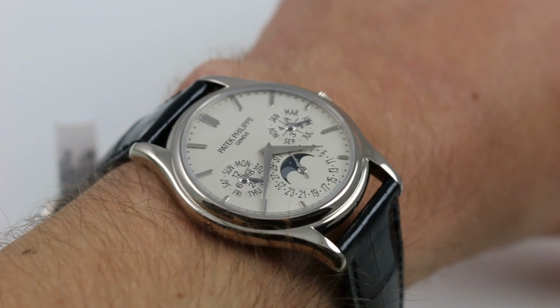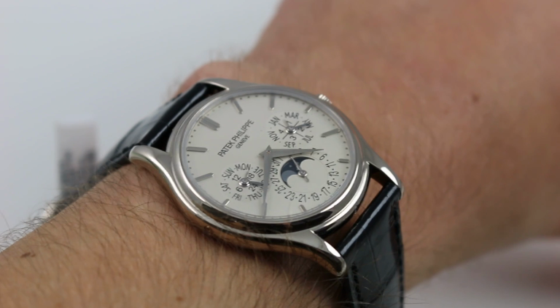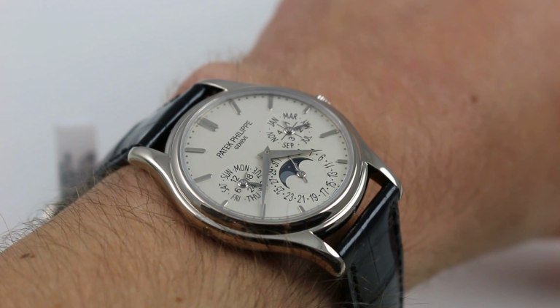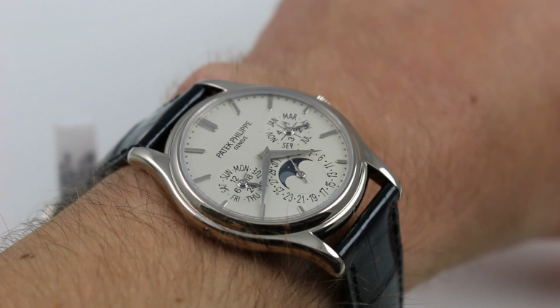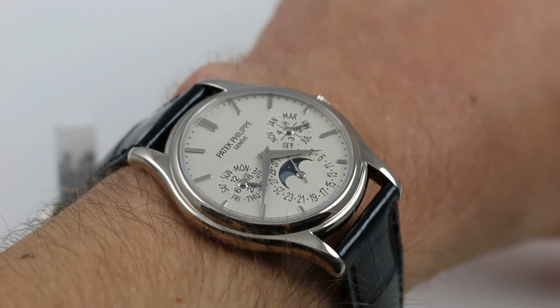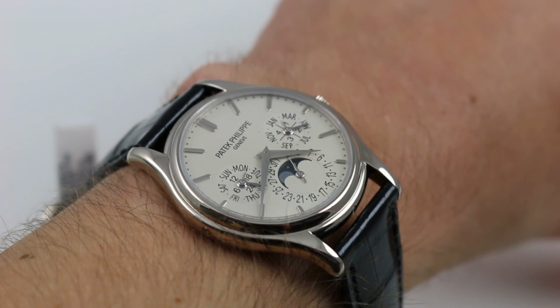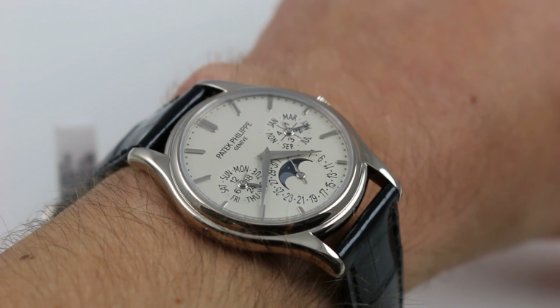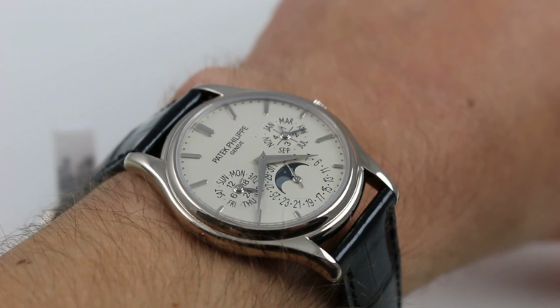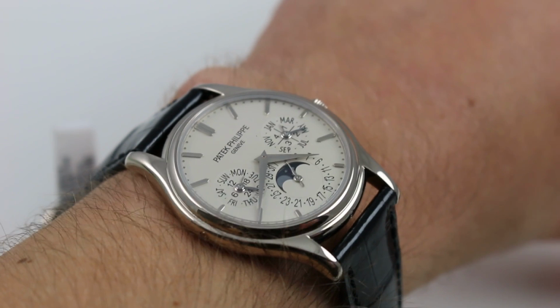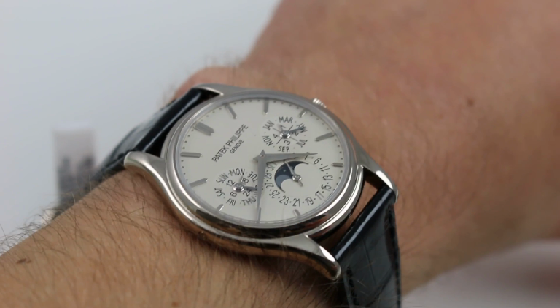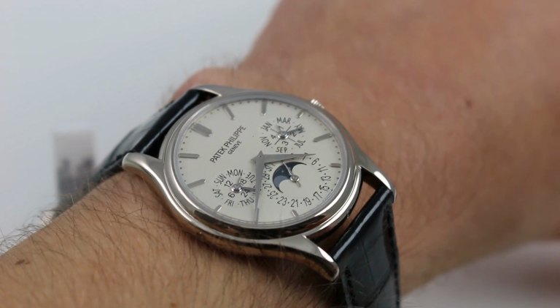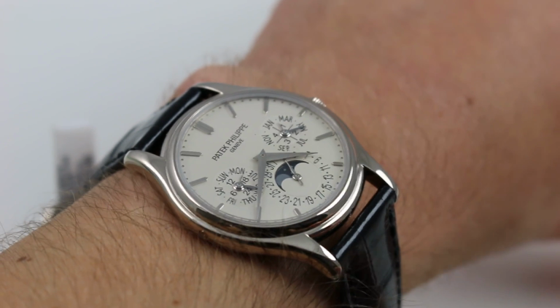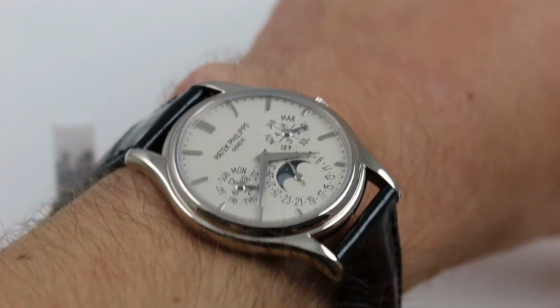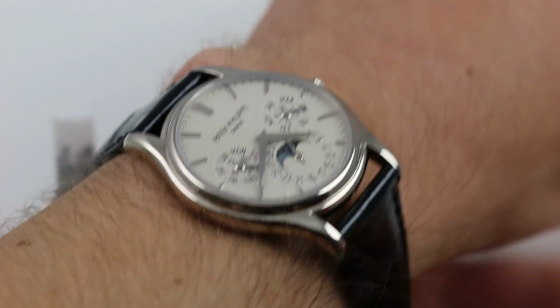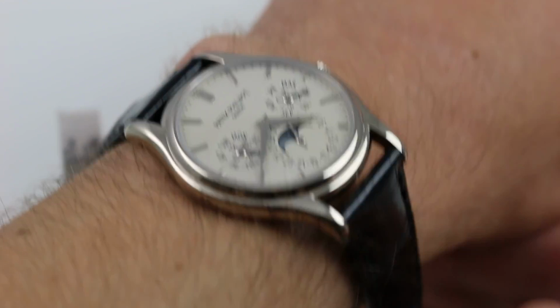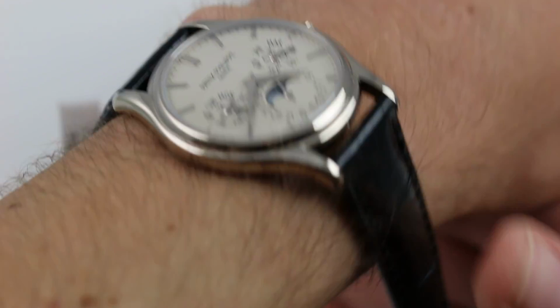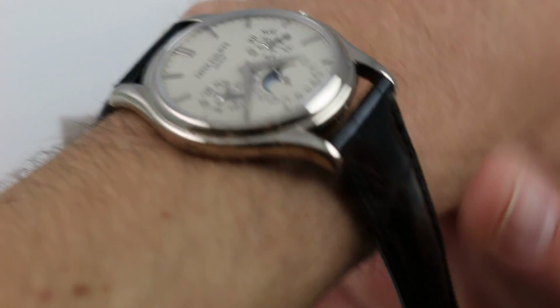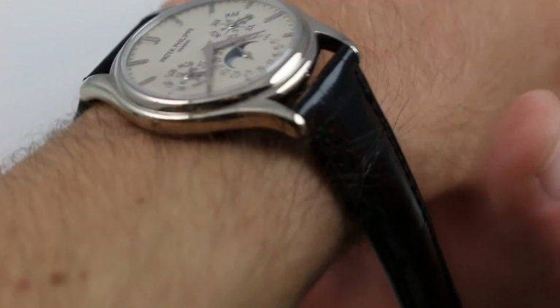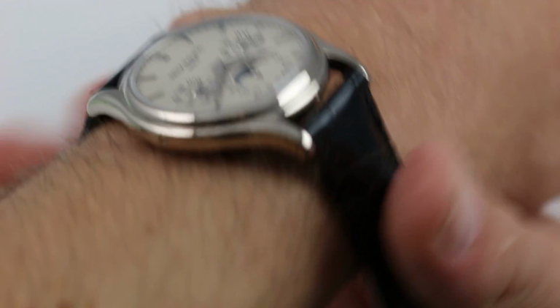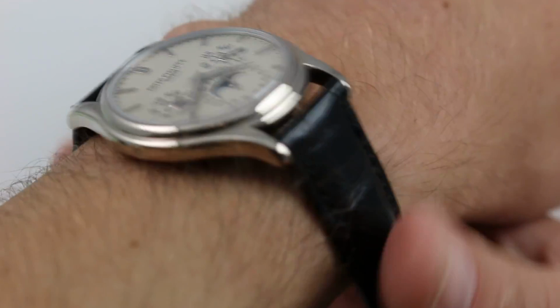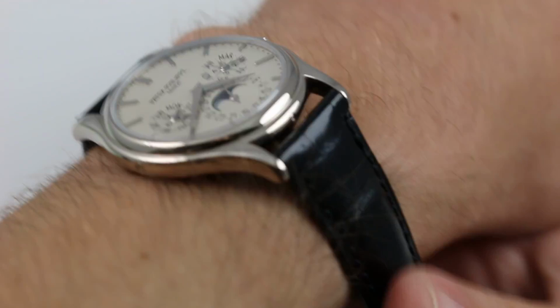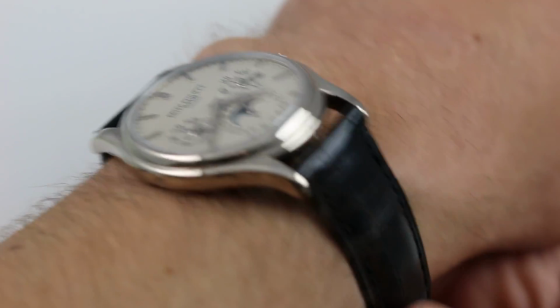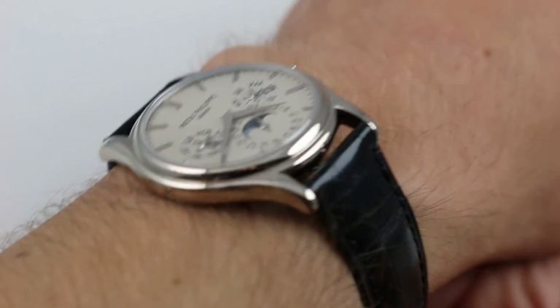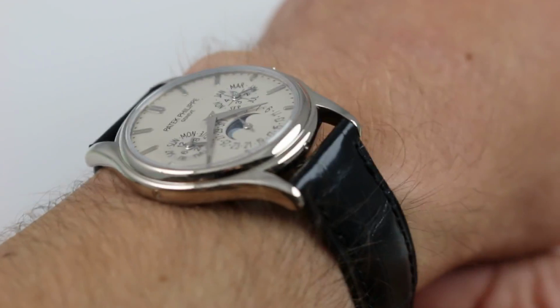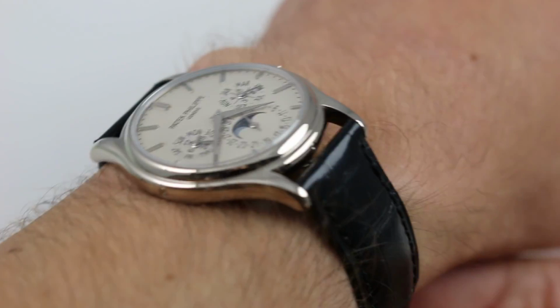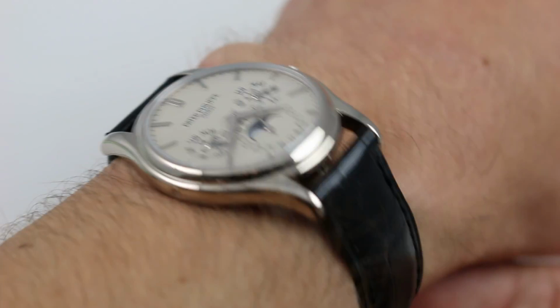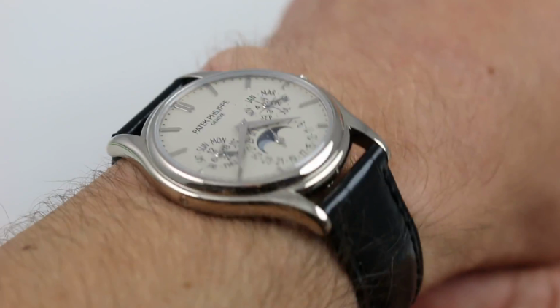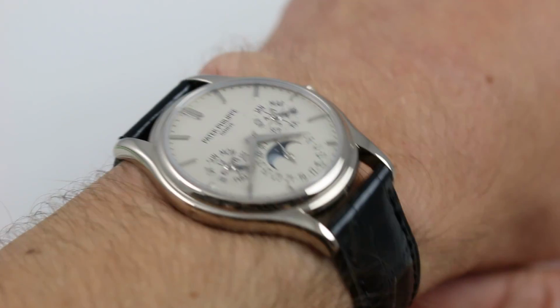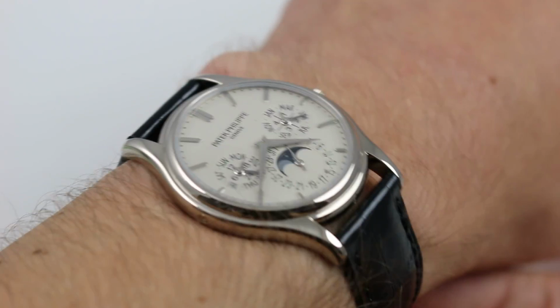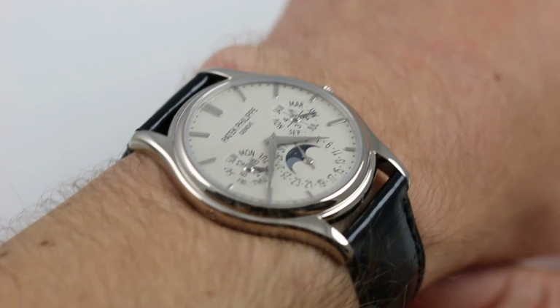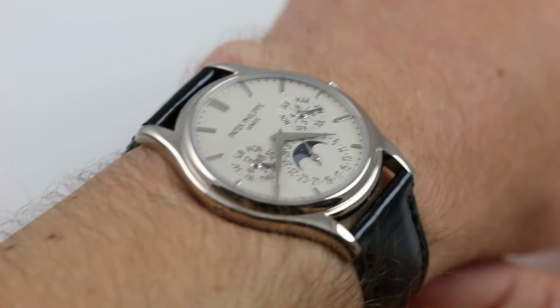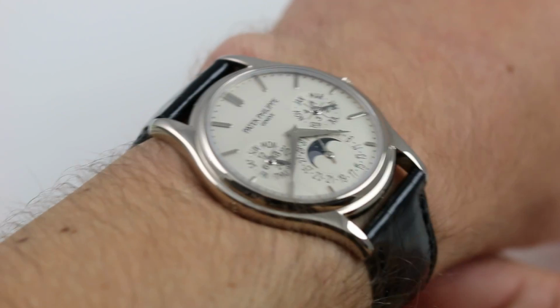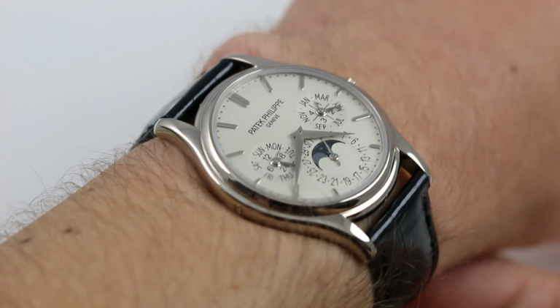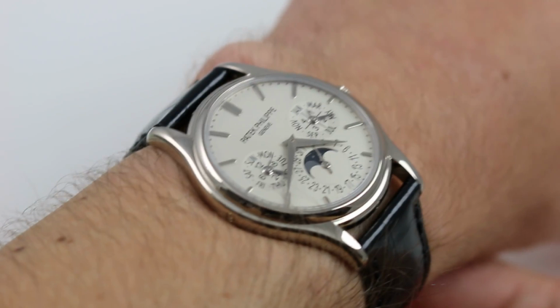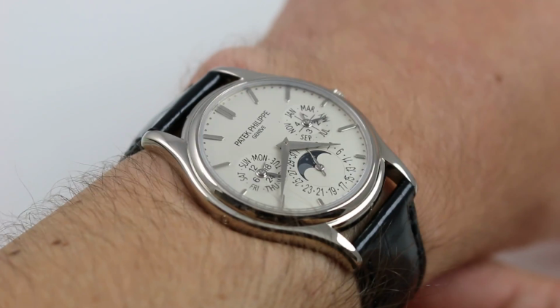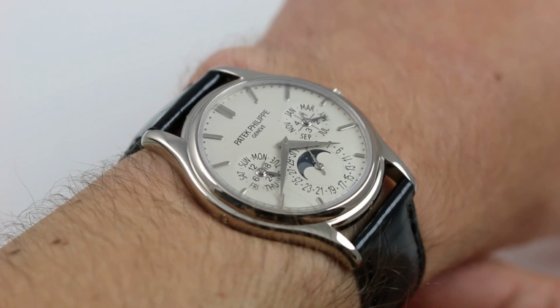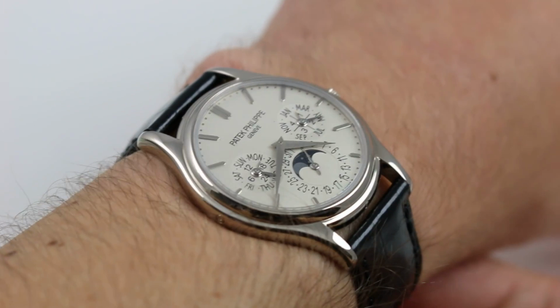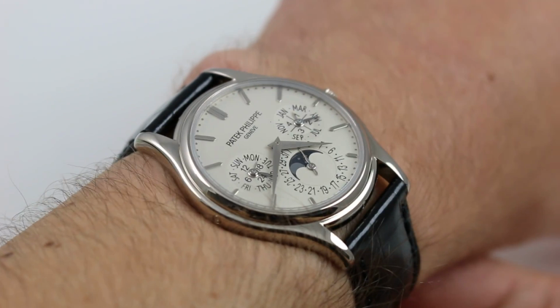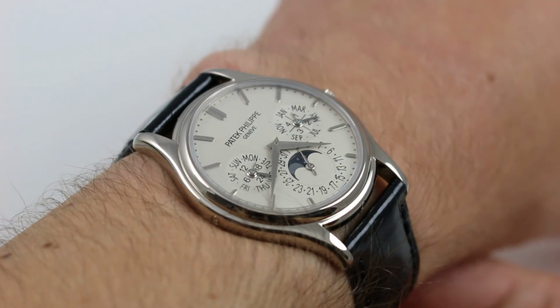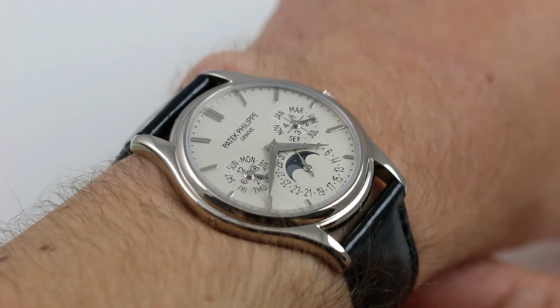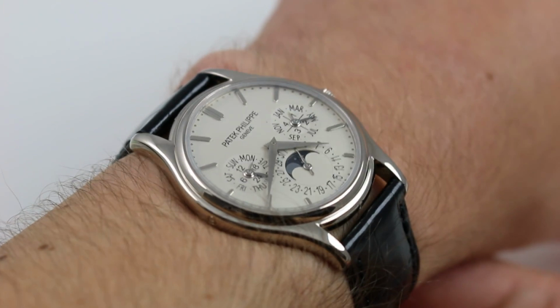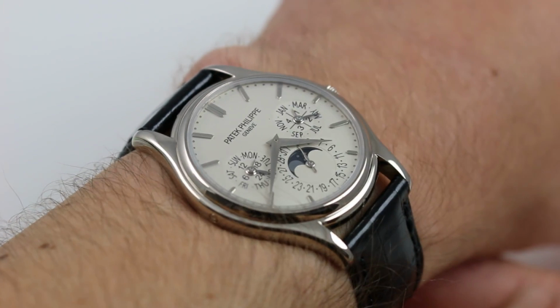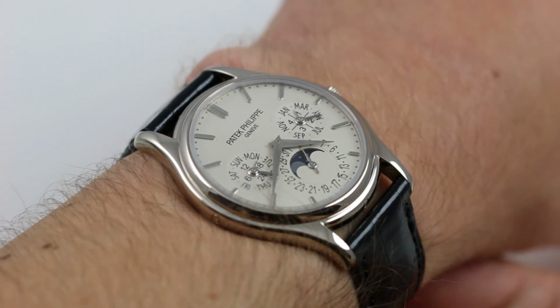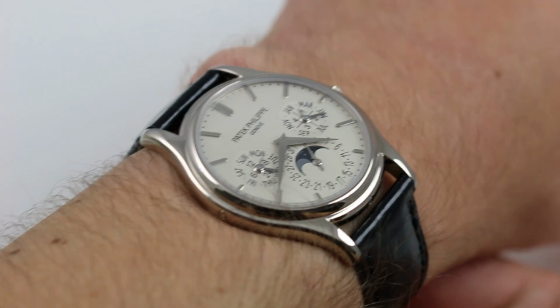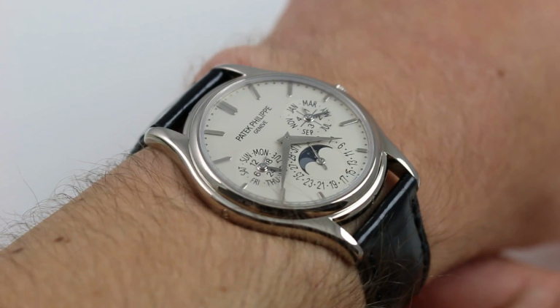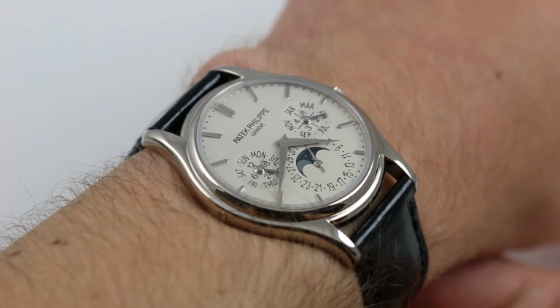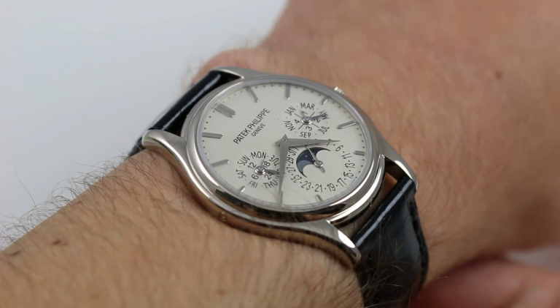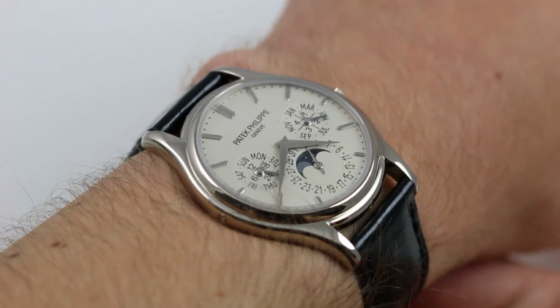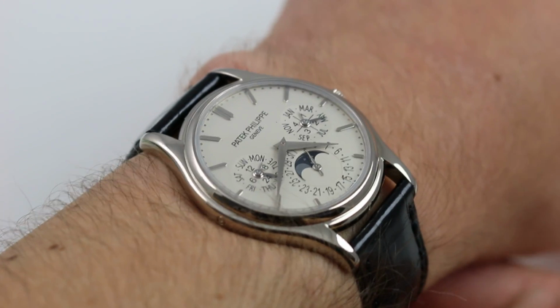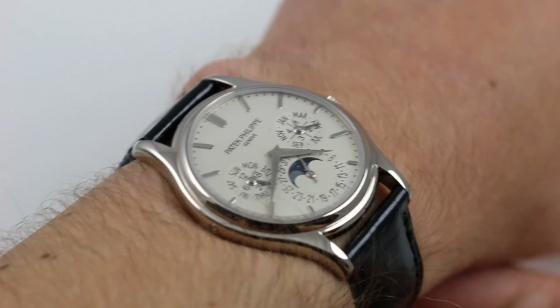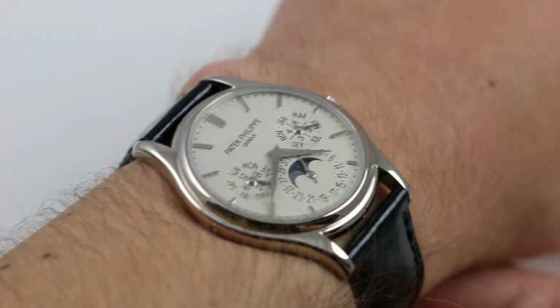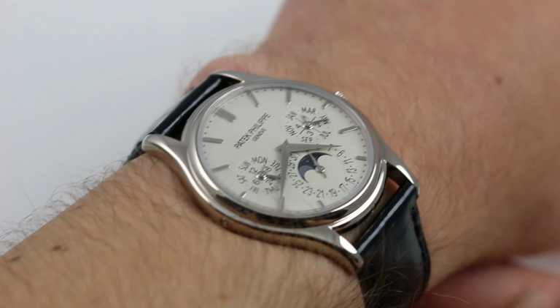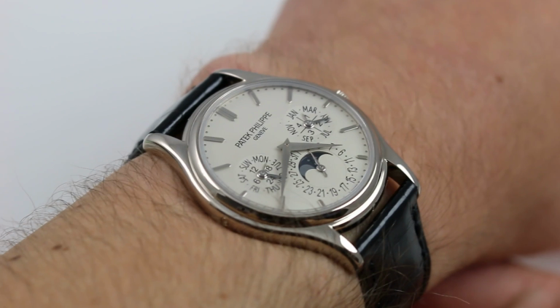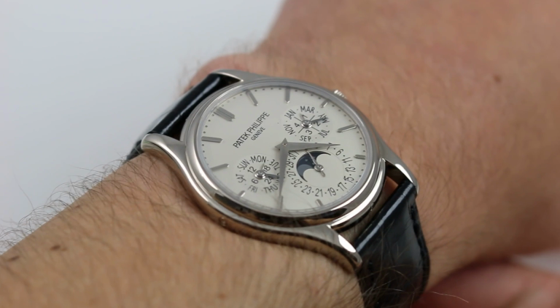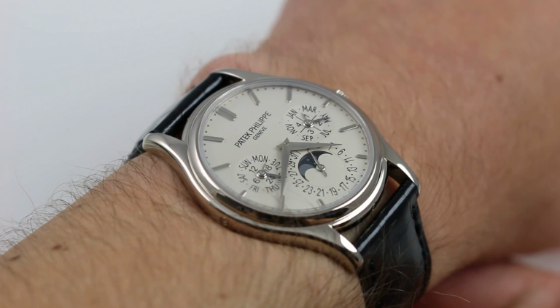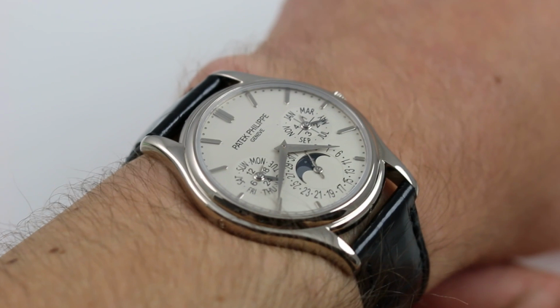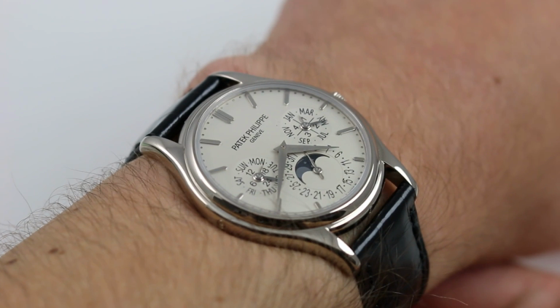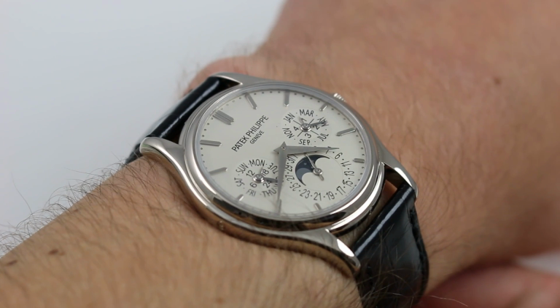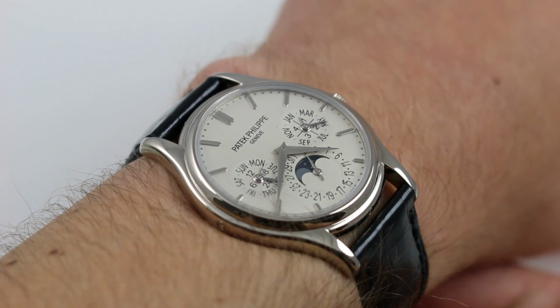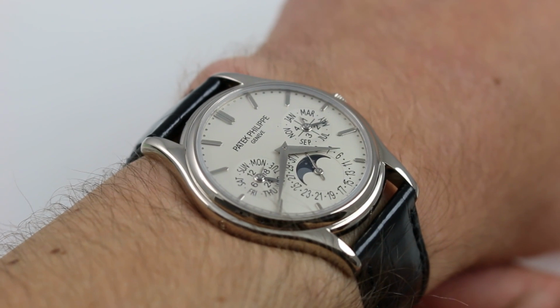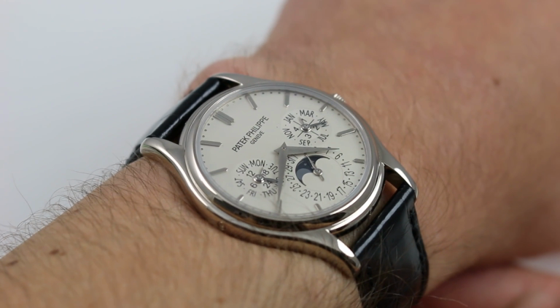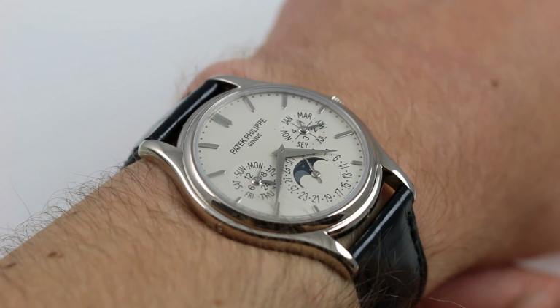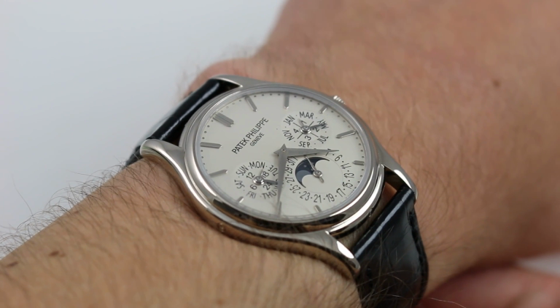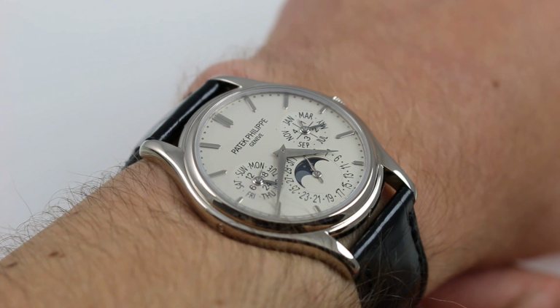Hi, I'm Tim. Welcome to our channel and thanks for logging on. Today we're discussing the Patek Philippe 5140G.